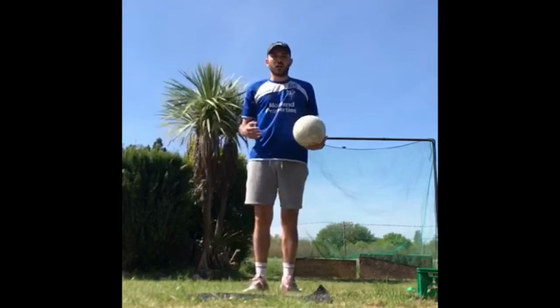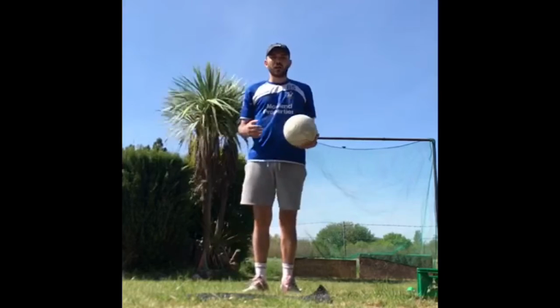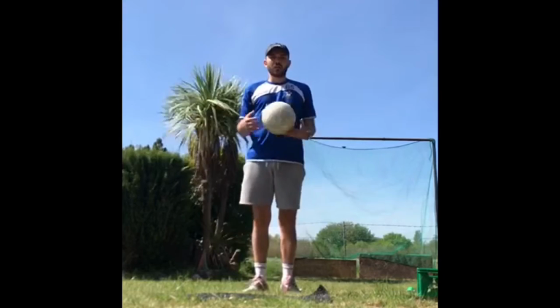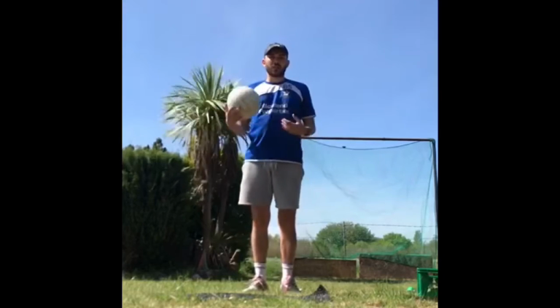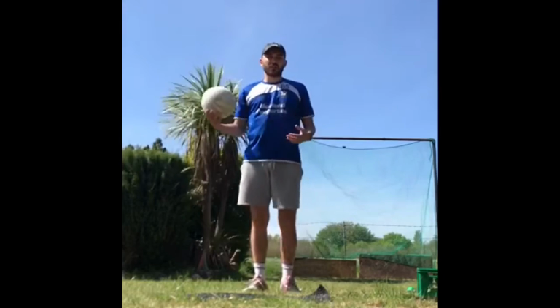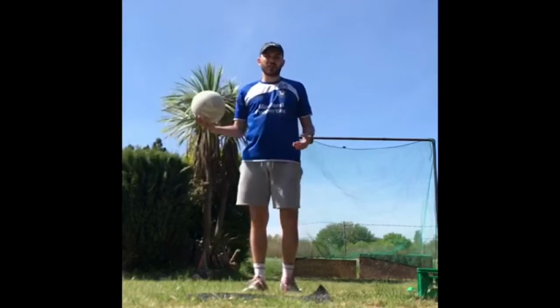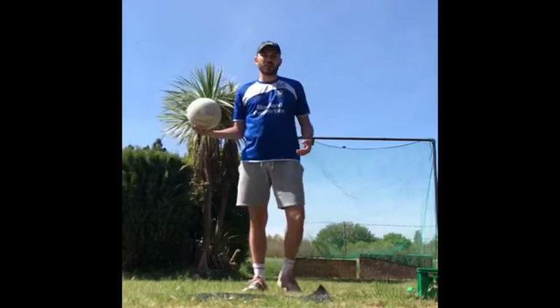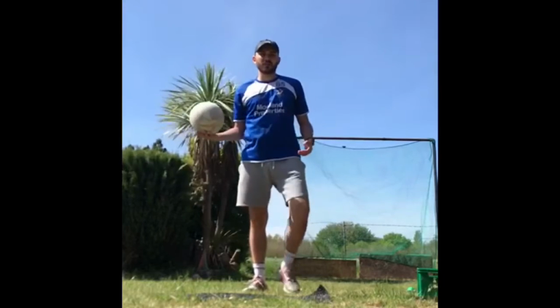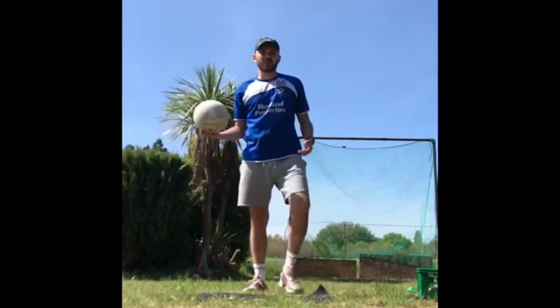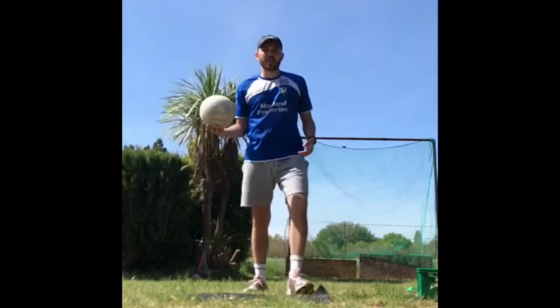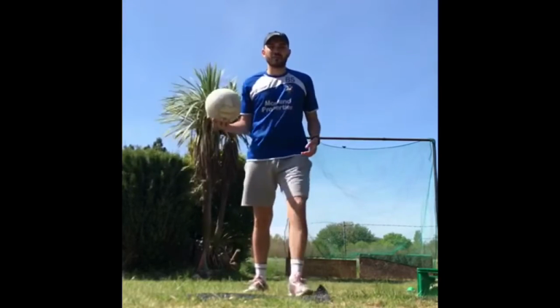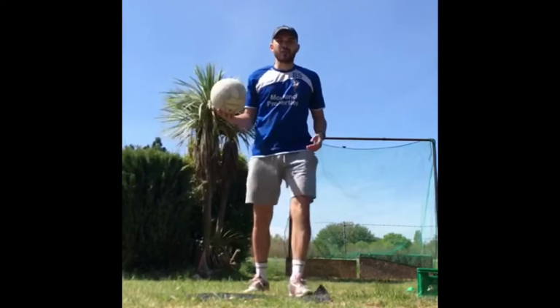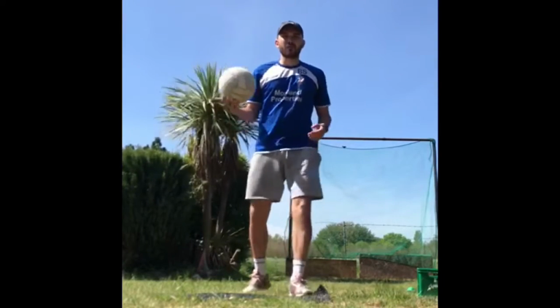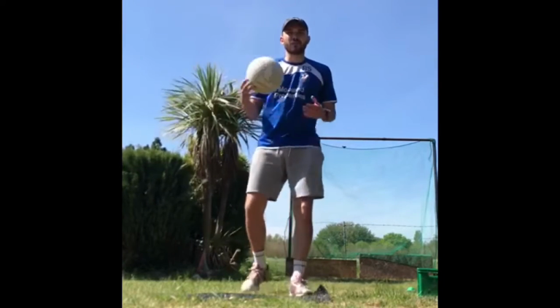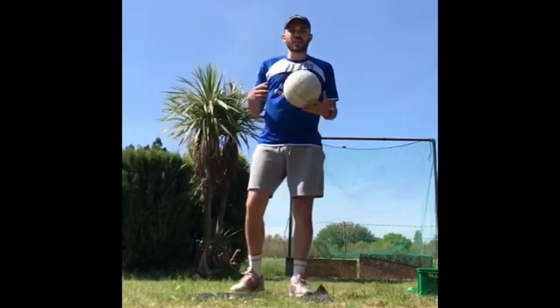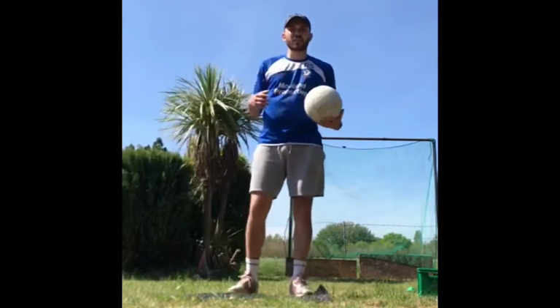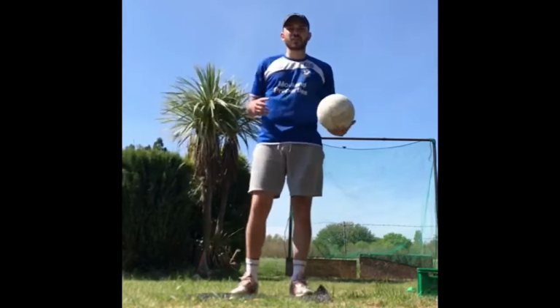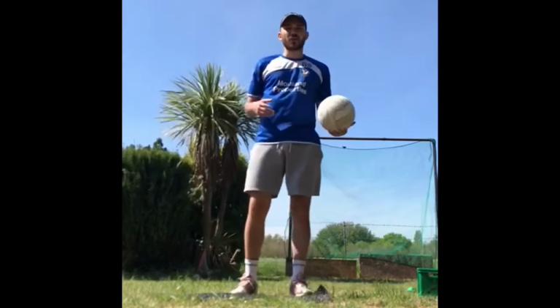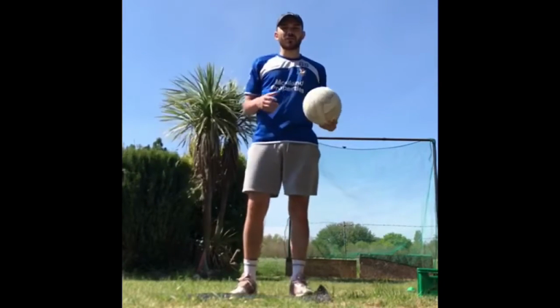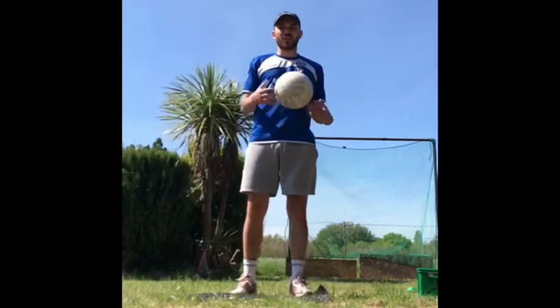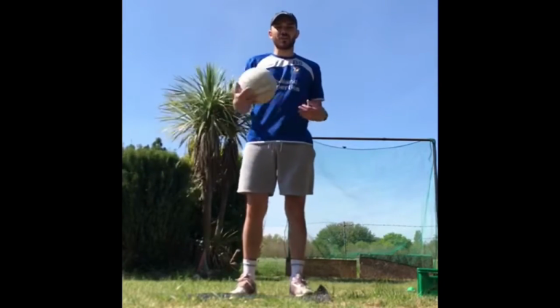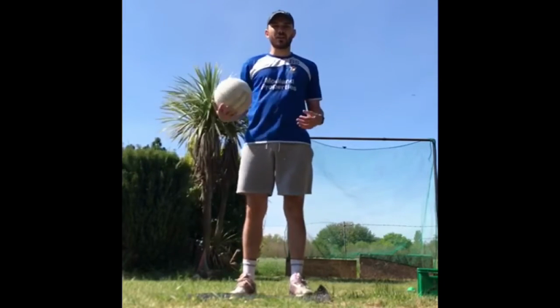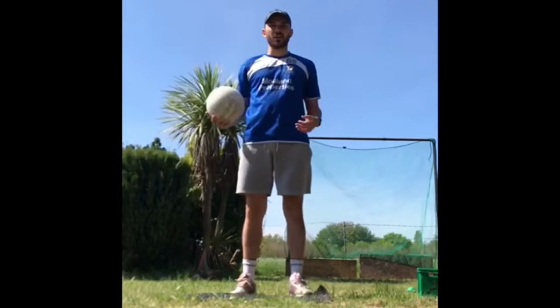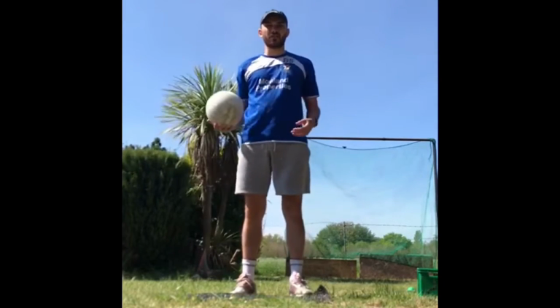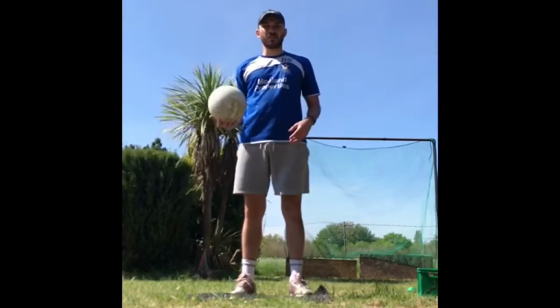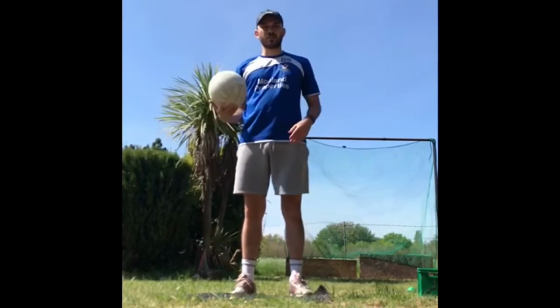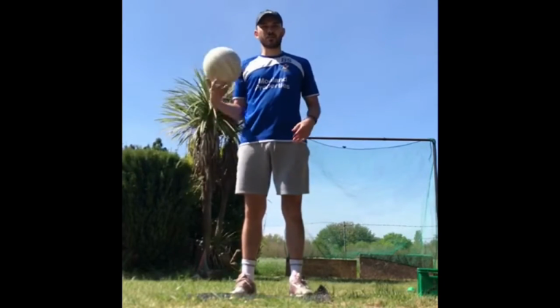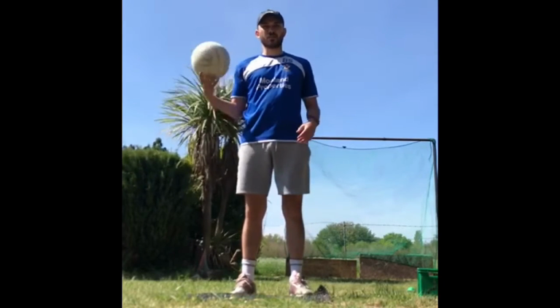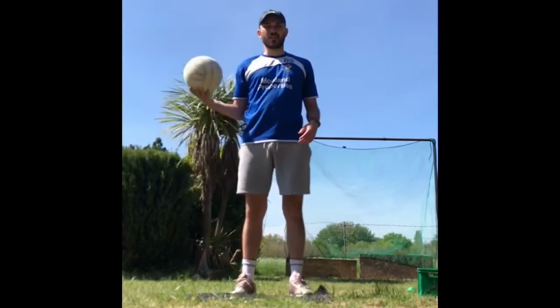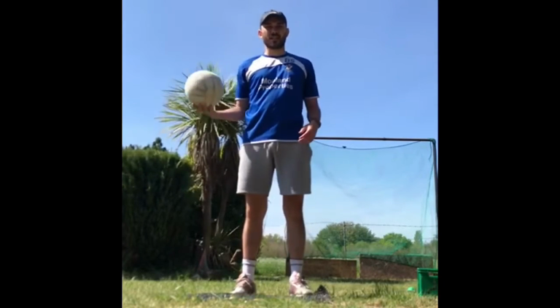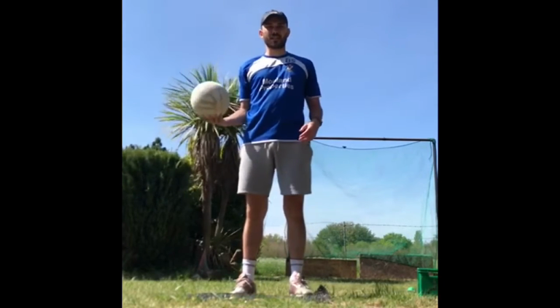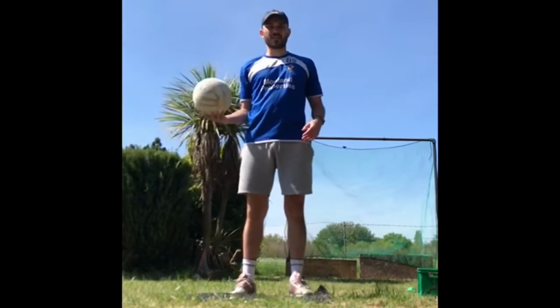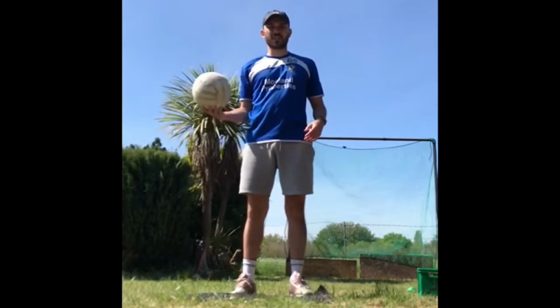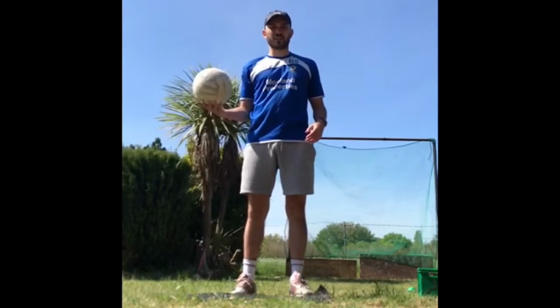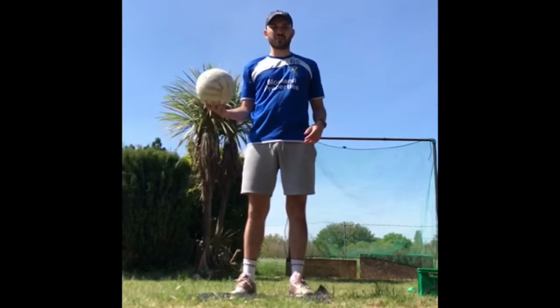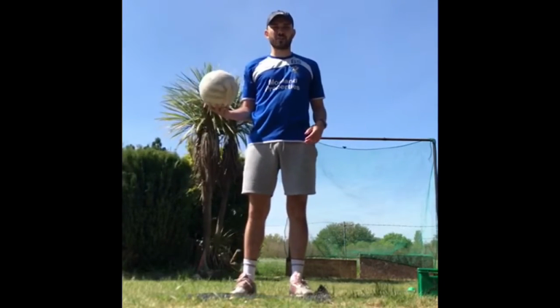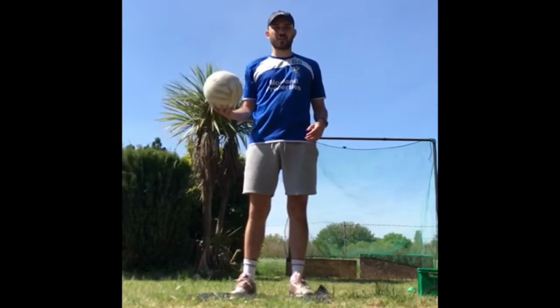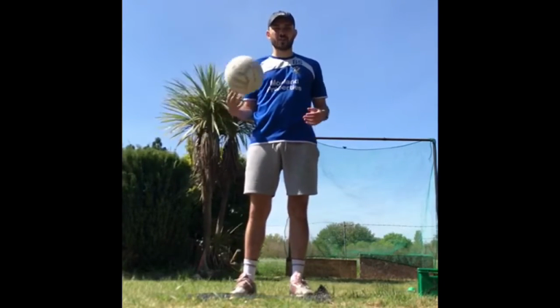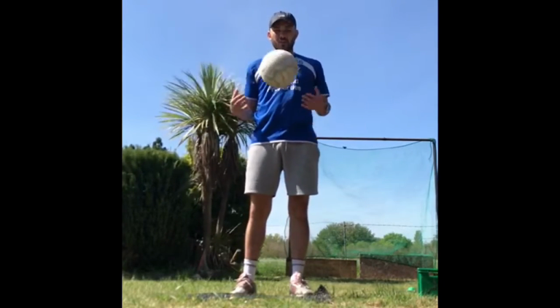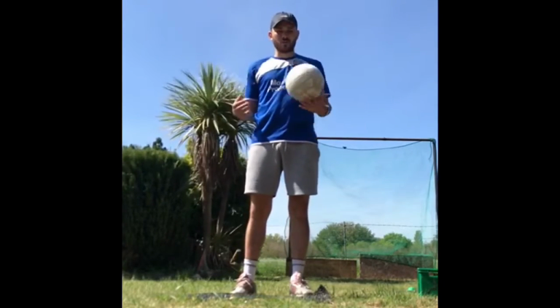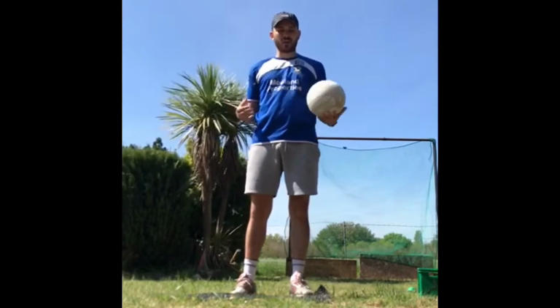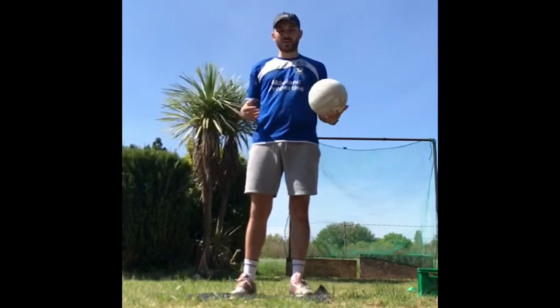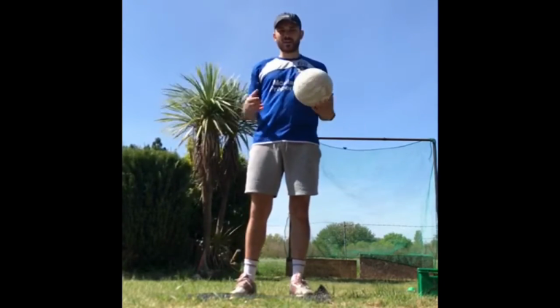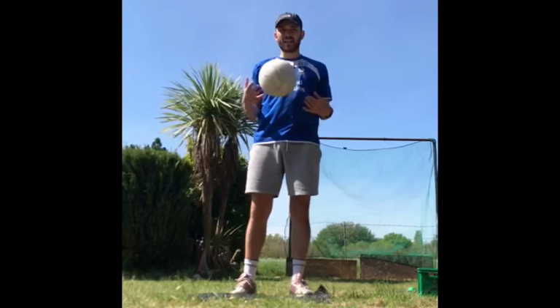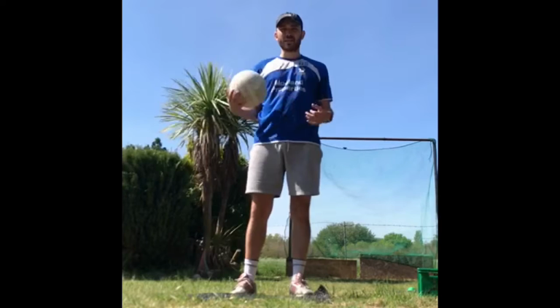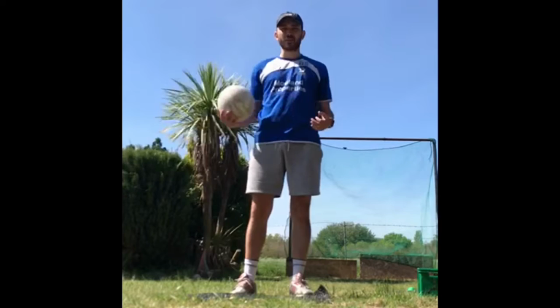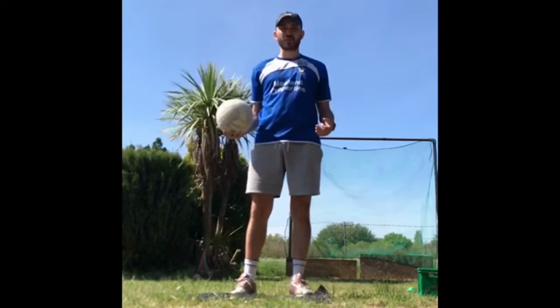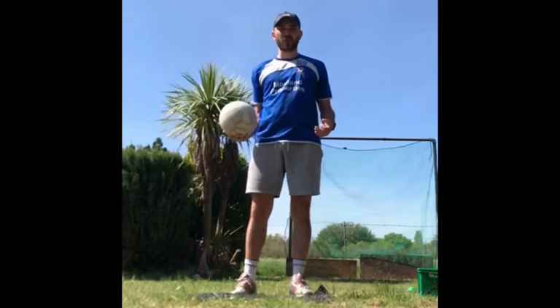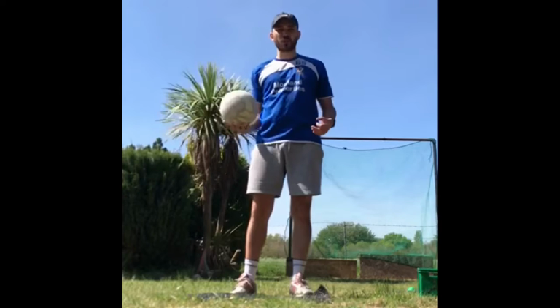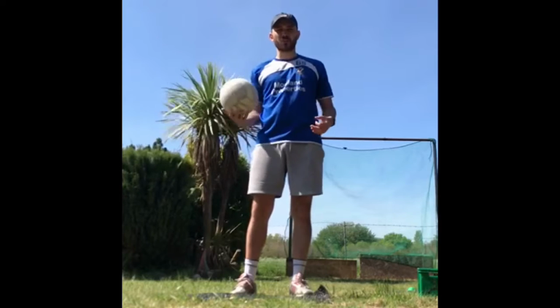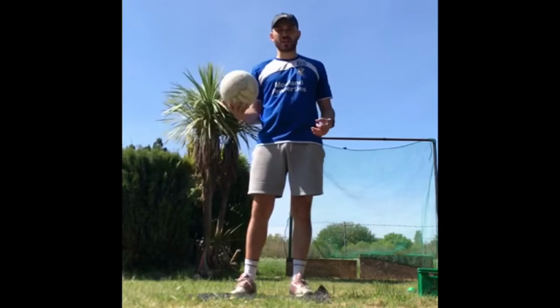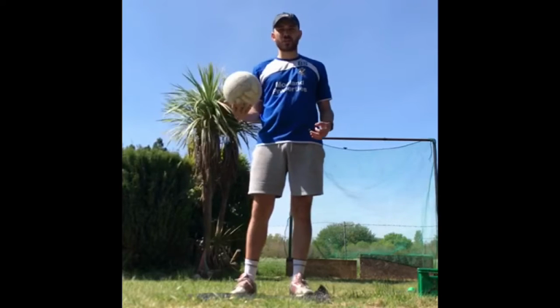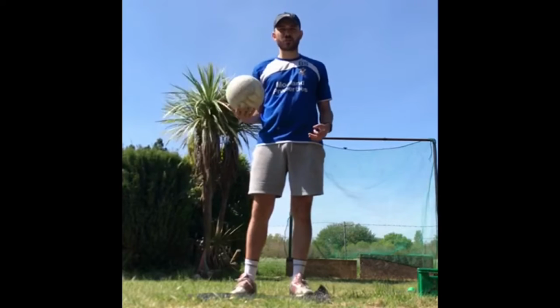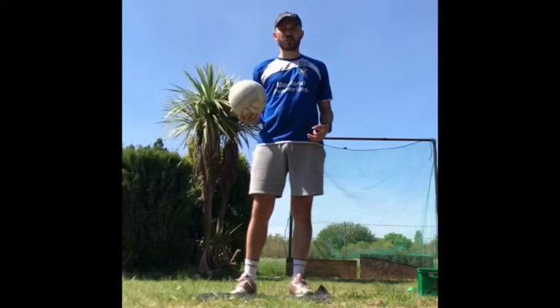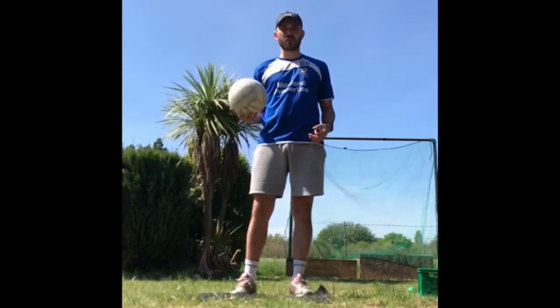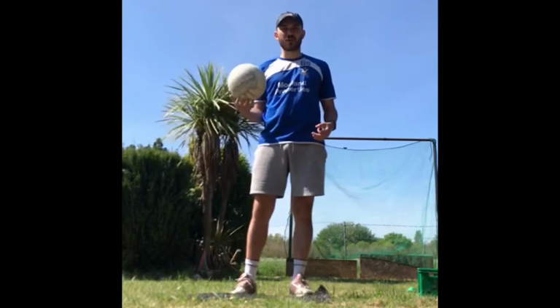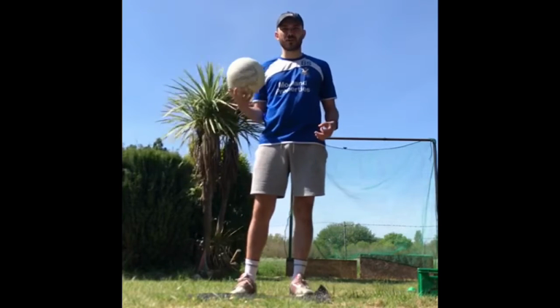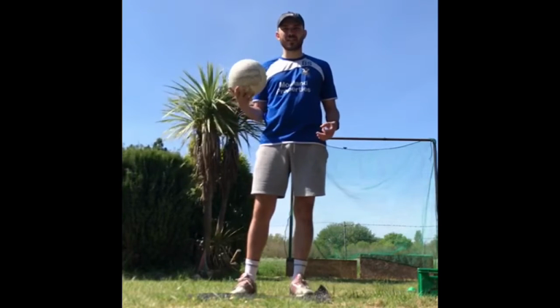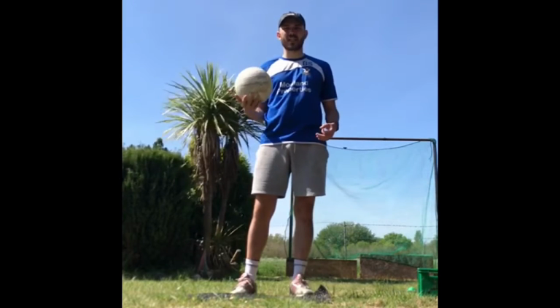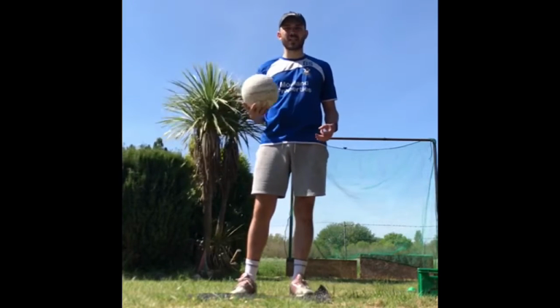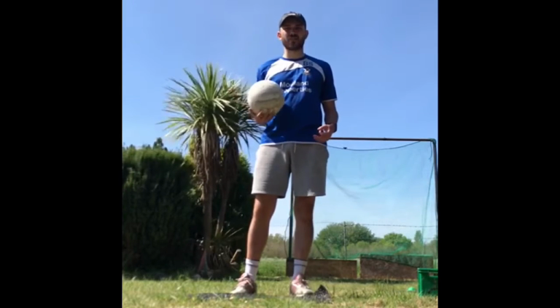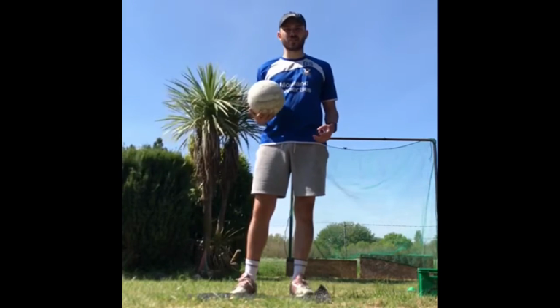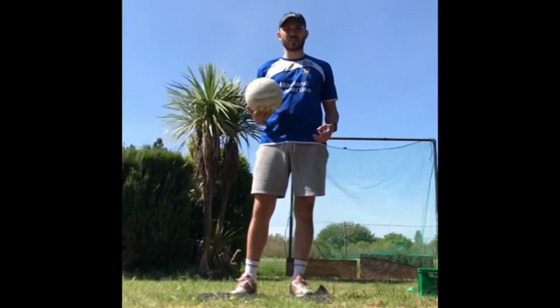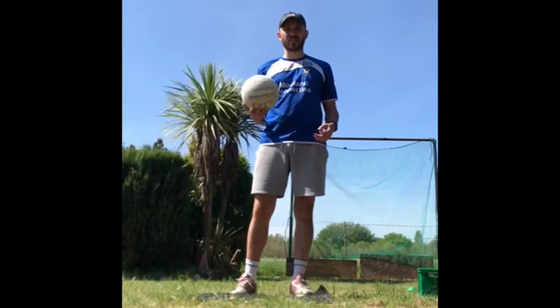Hi everybody, welcome to day five of Tesson's Home Learning. Hopefully you've enjoyed the activity so far. We're going to be carrying on with our object control and our sending and receiving.